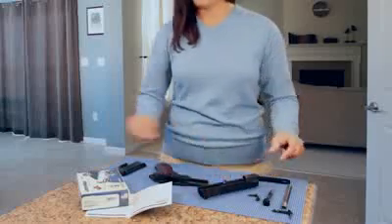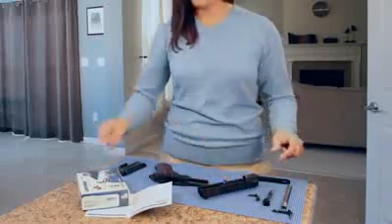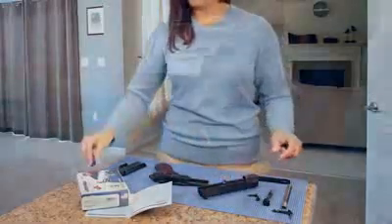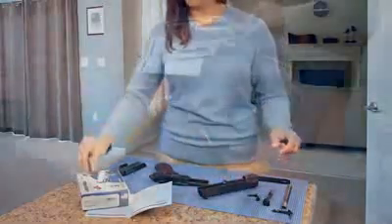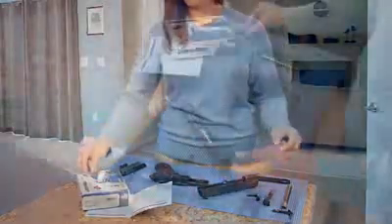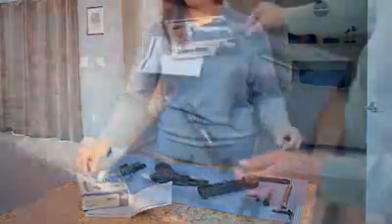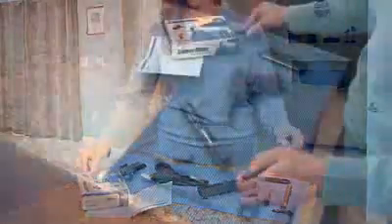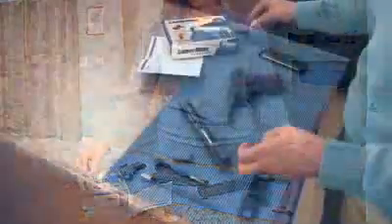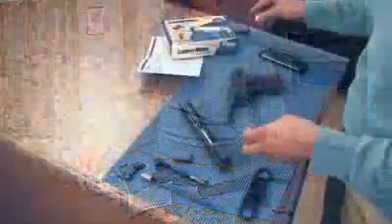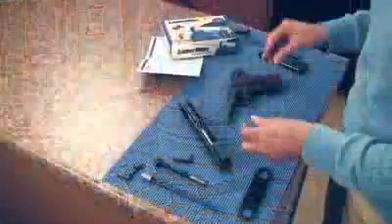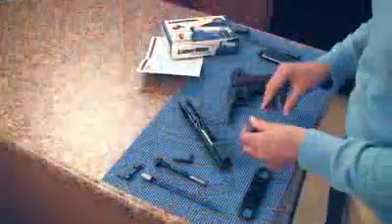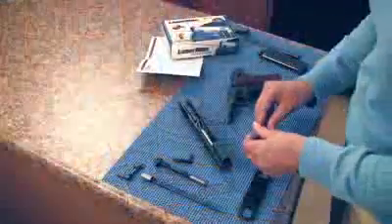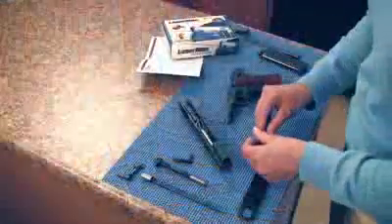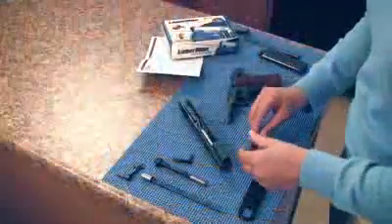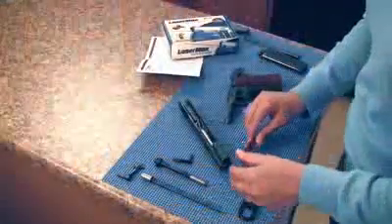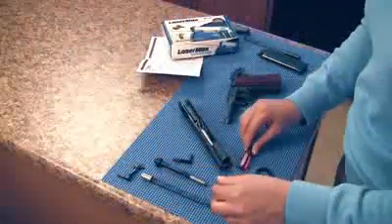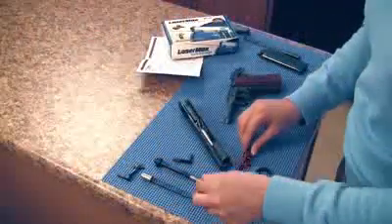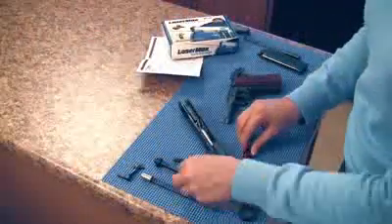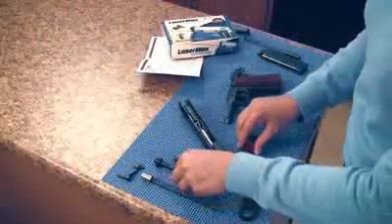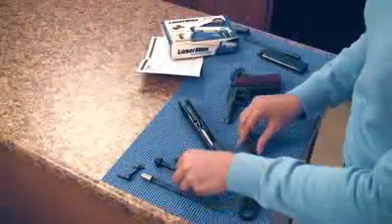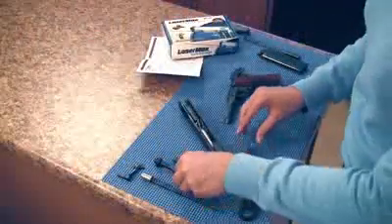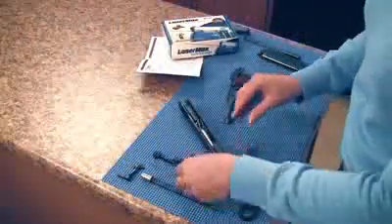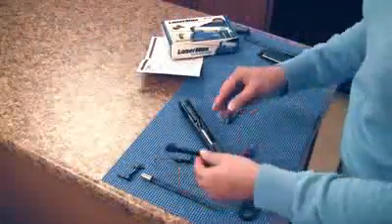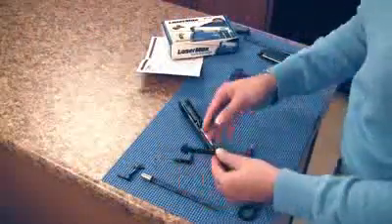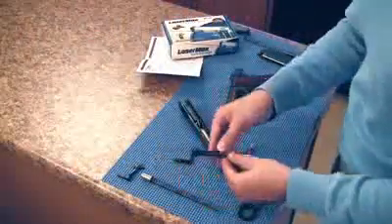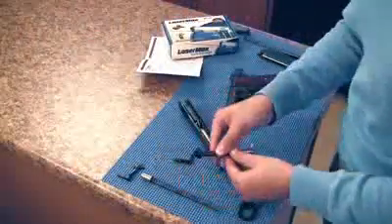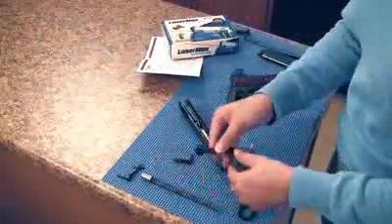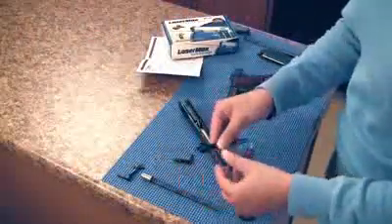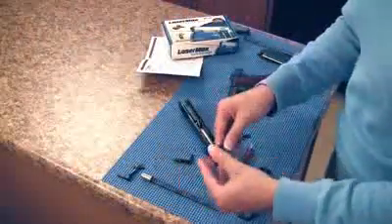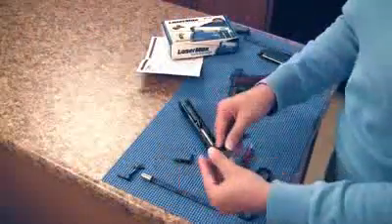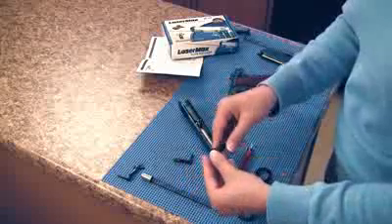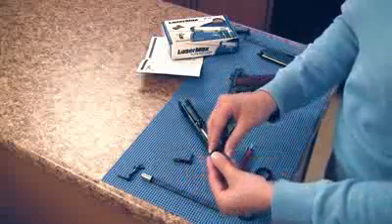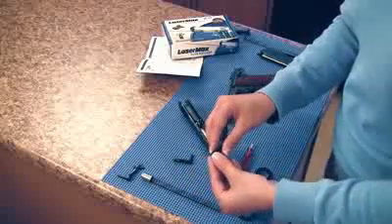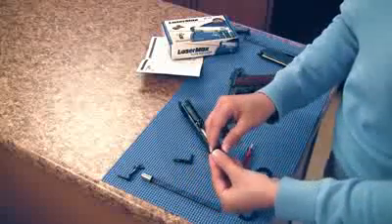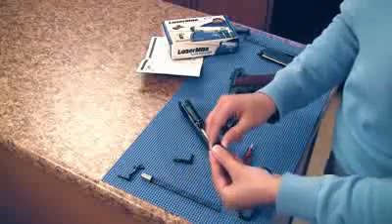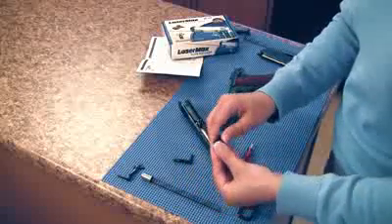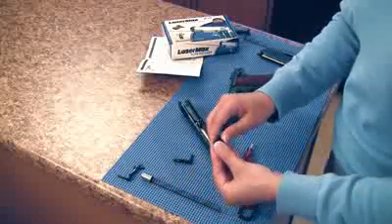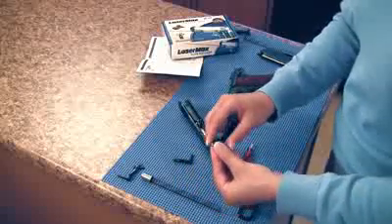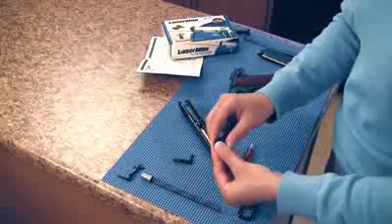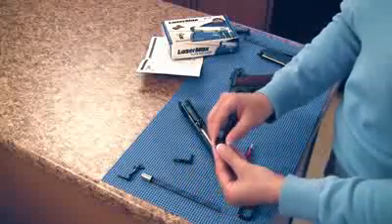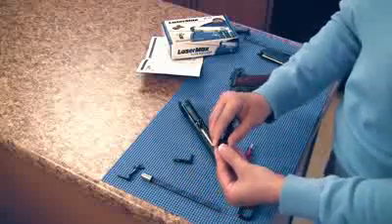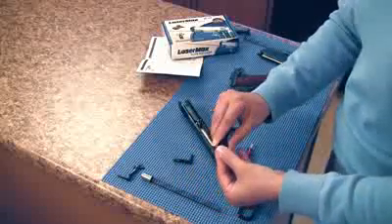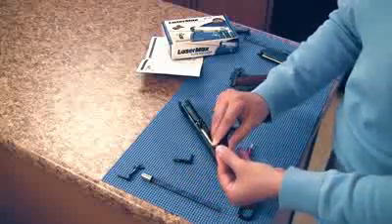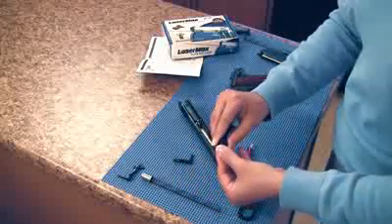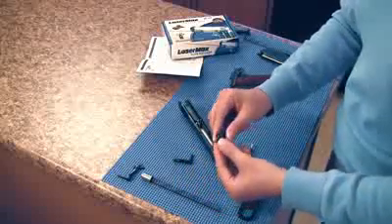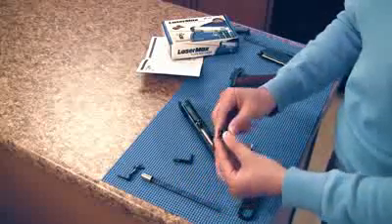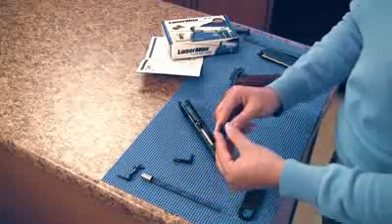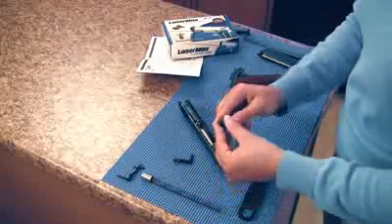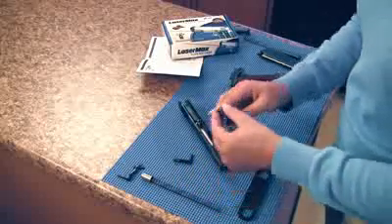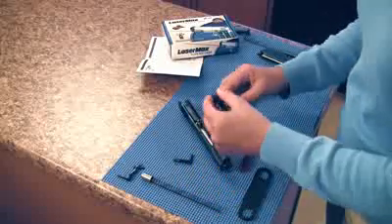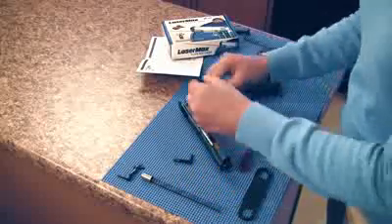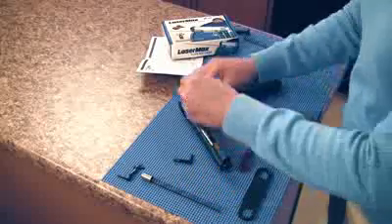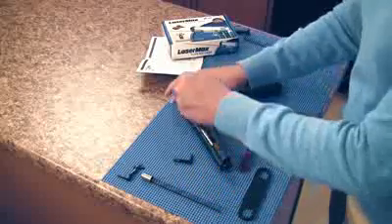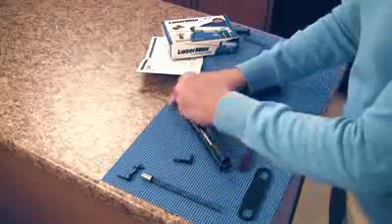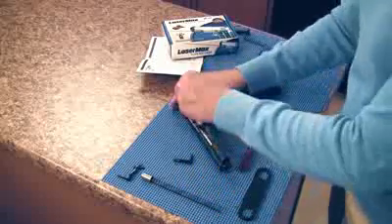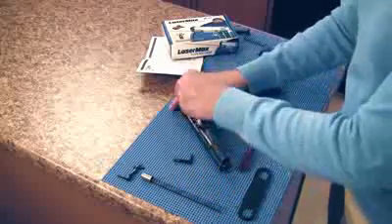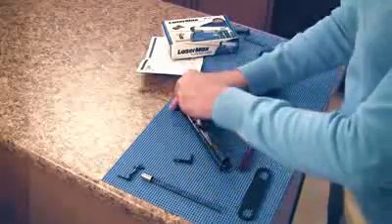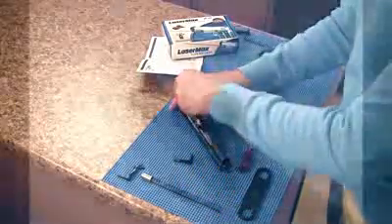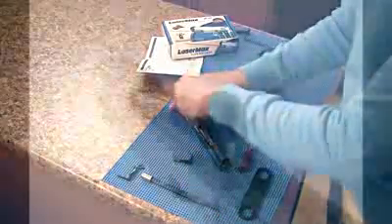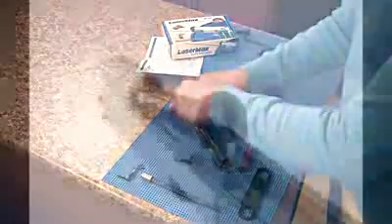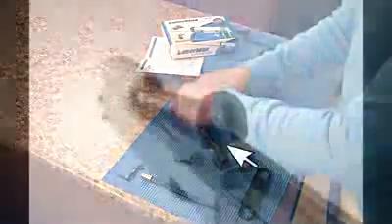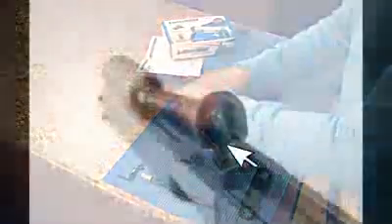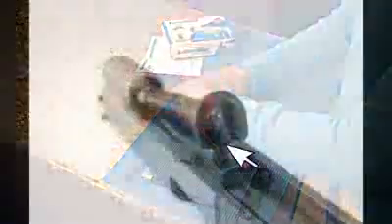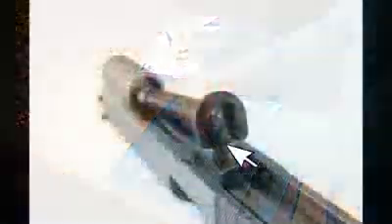Line up the shock buff, laser, and cap assembly. Then insert into the slide with the crescent side facing the barrel.